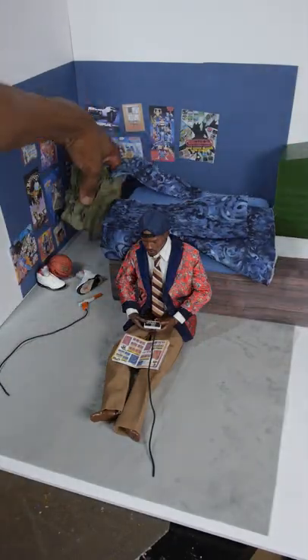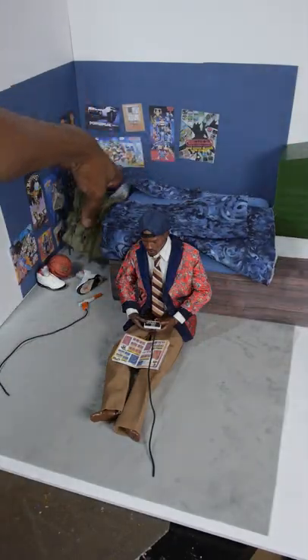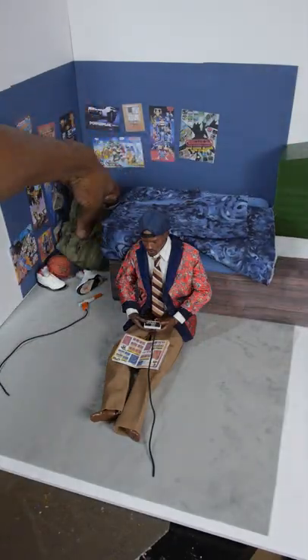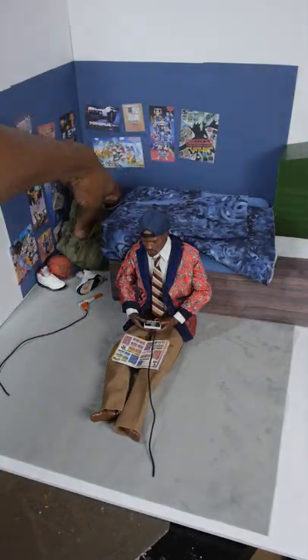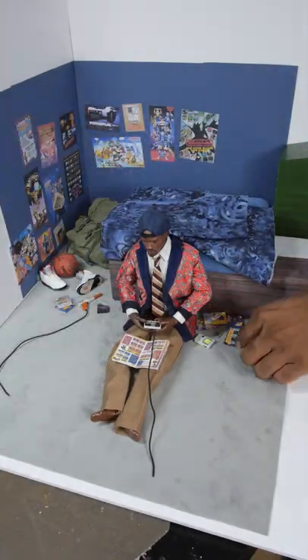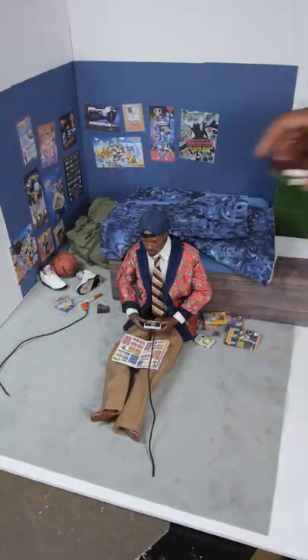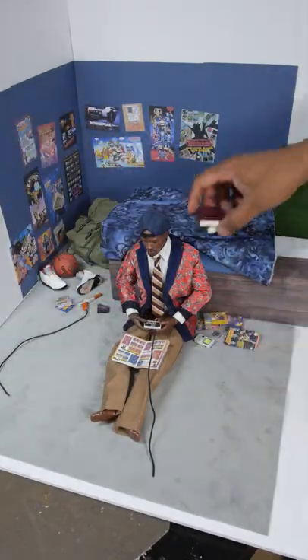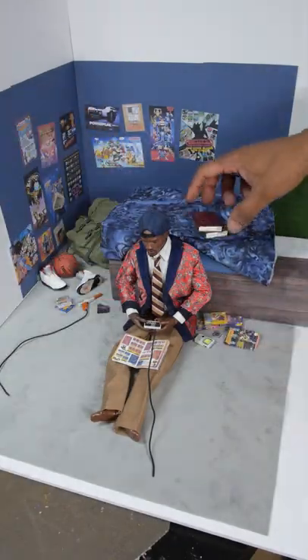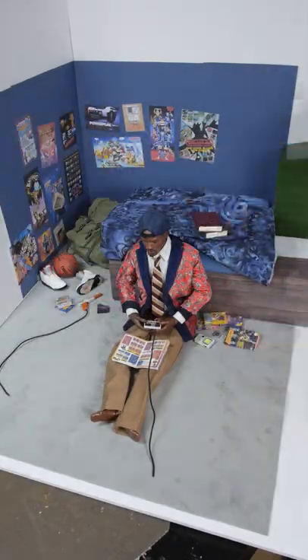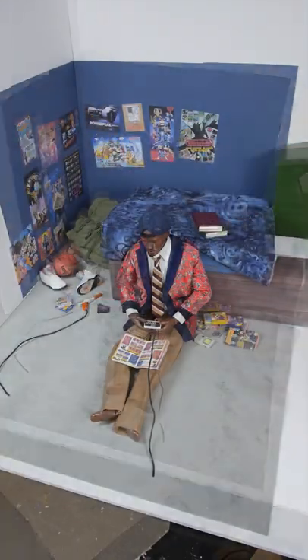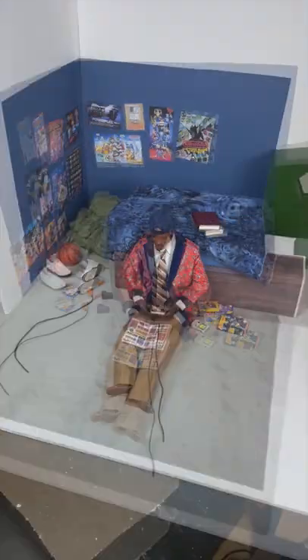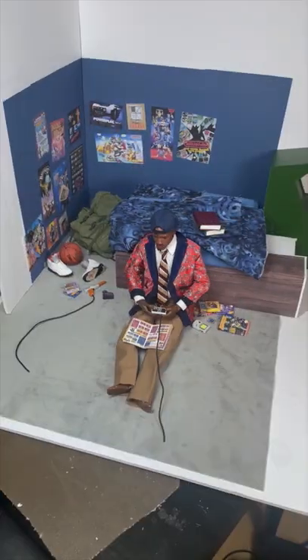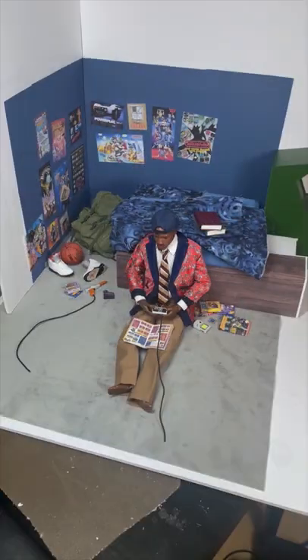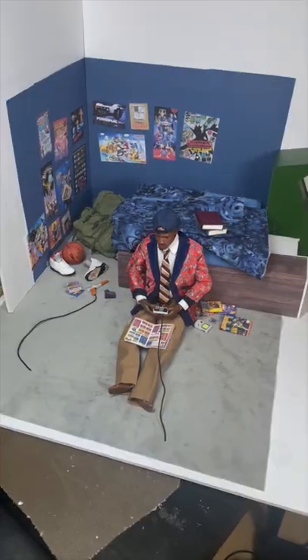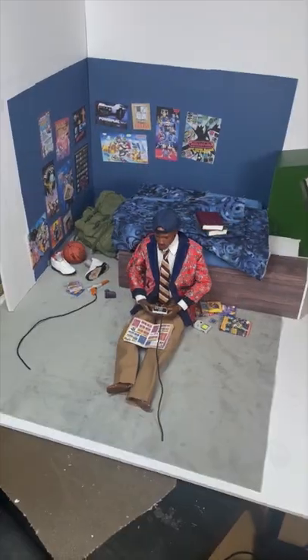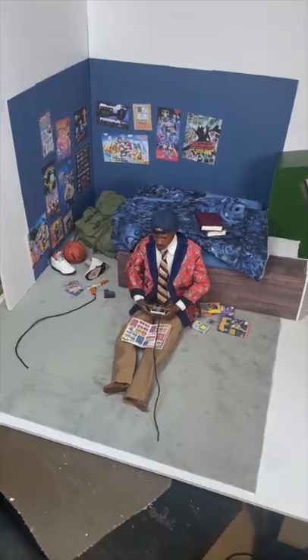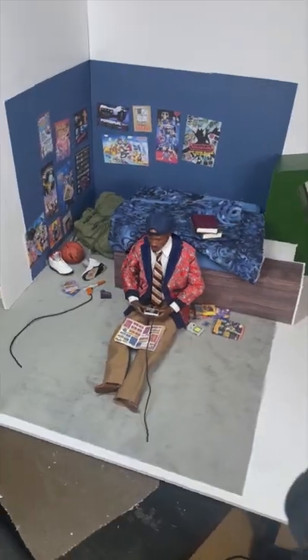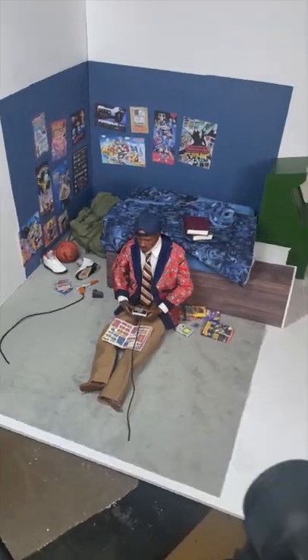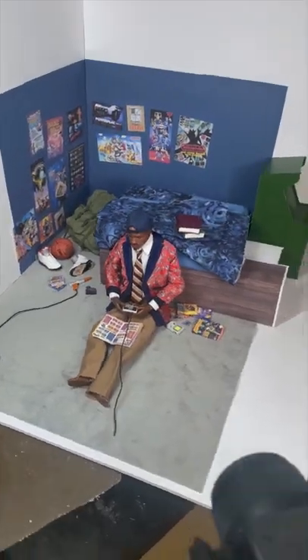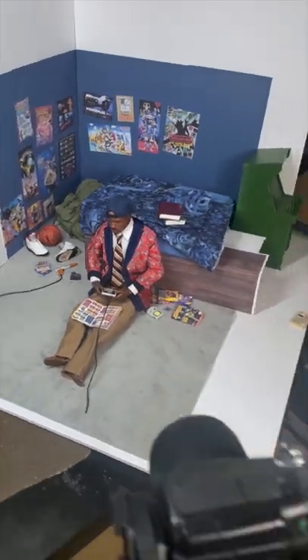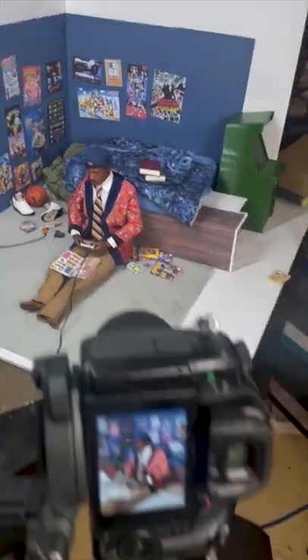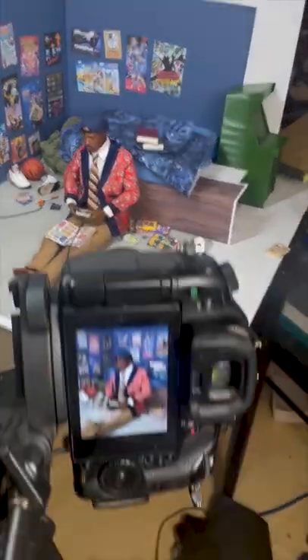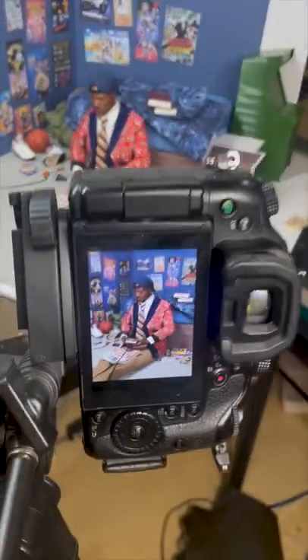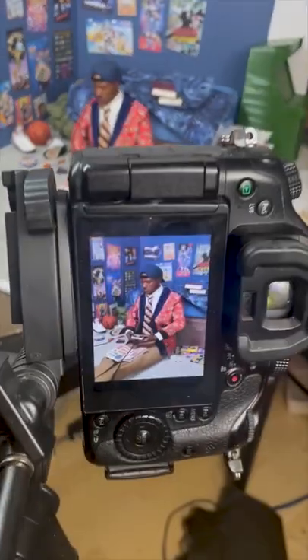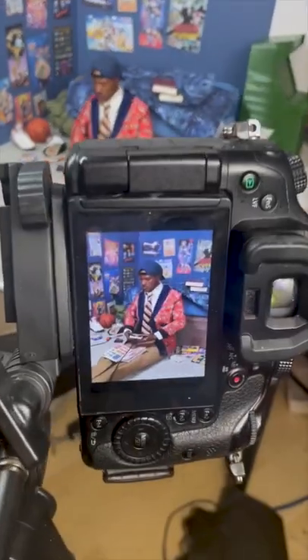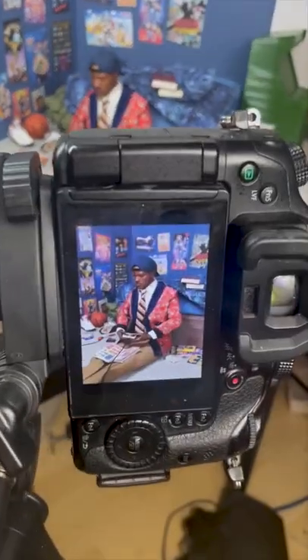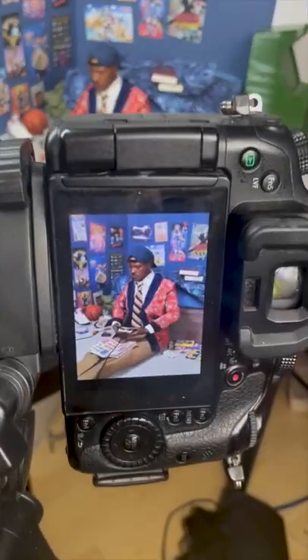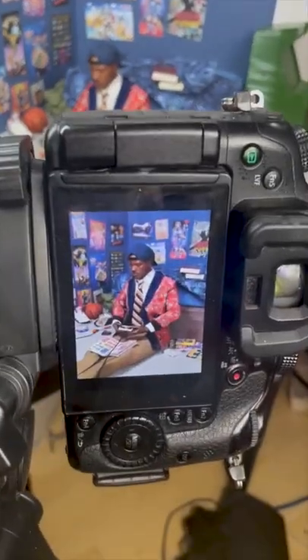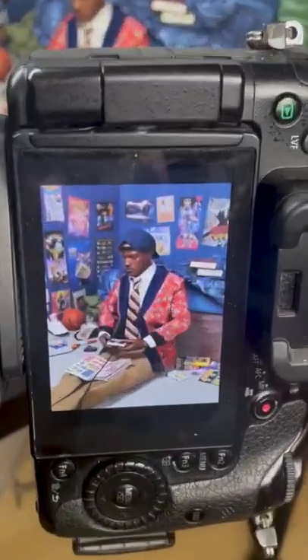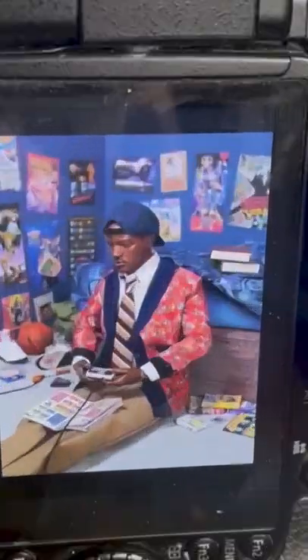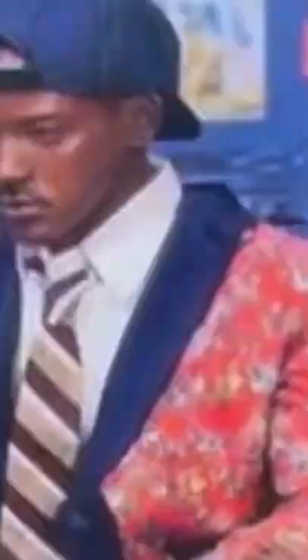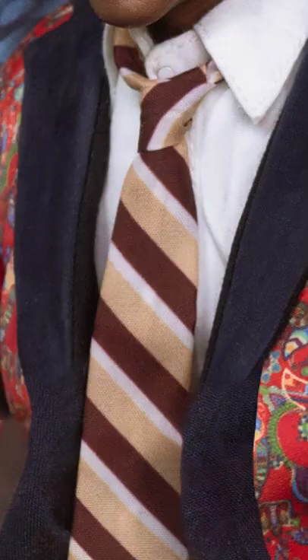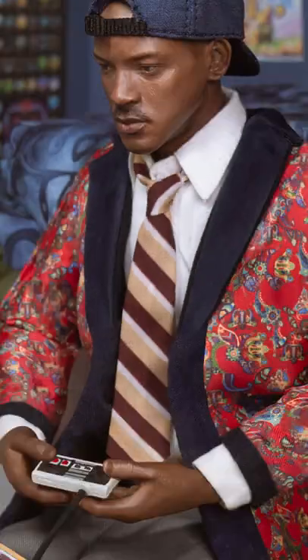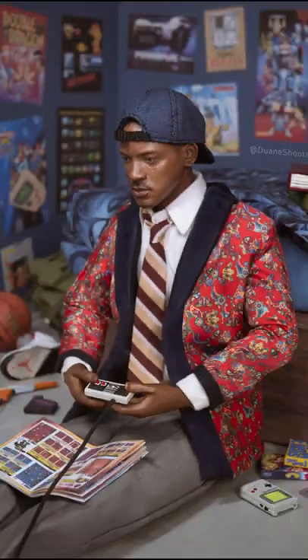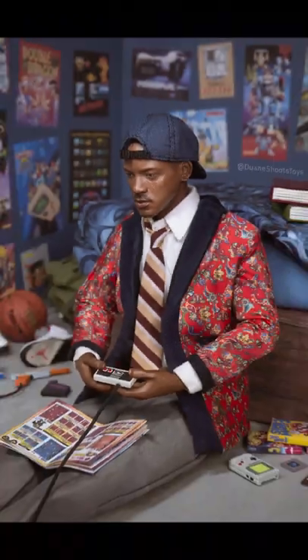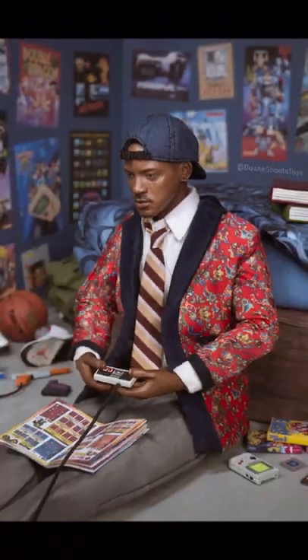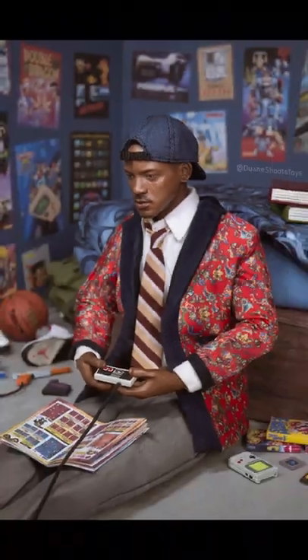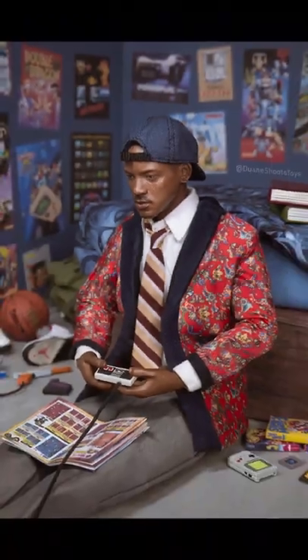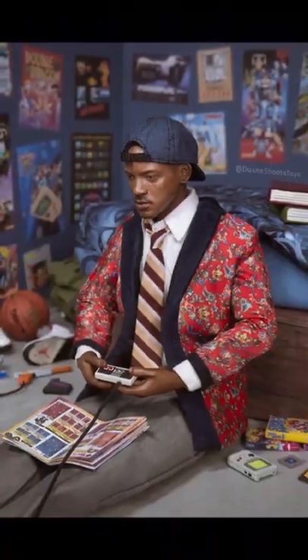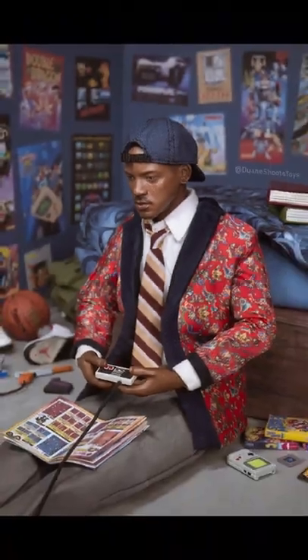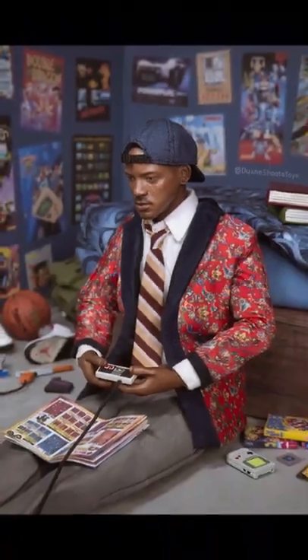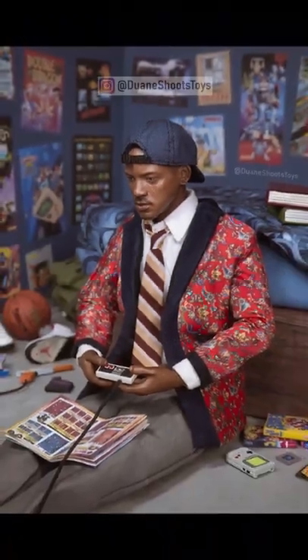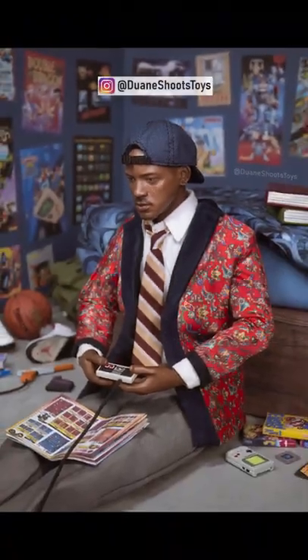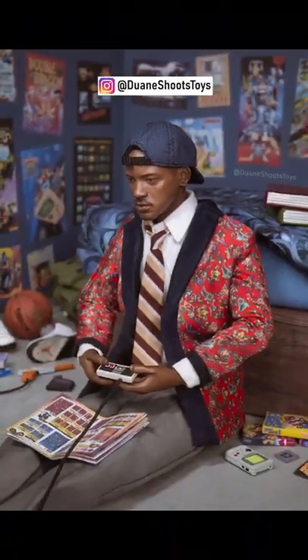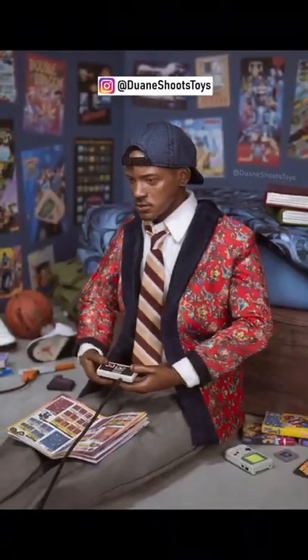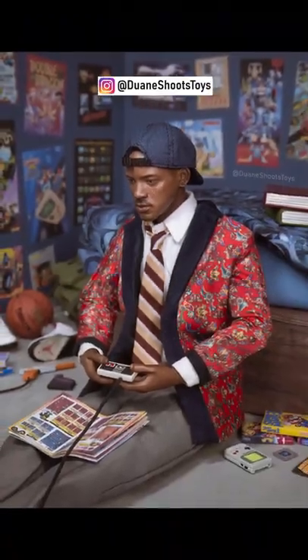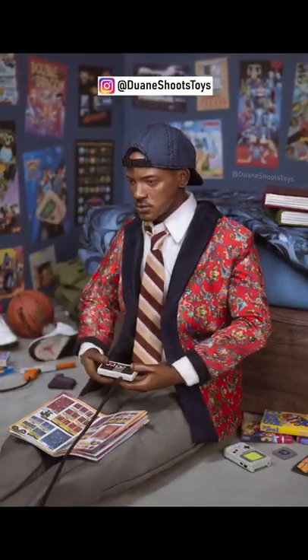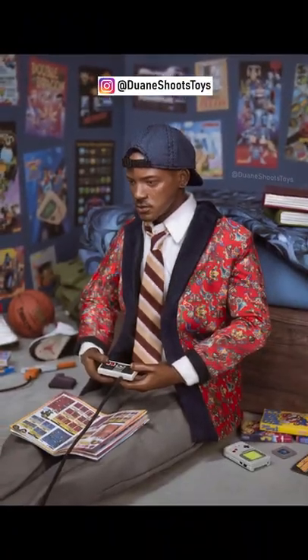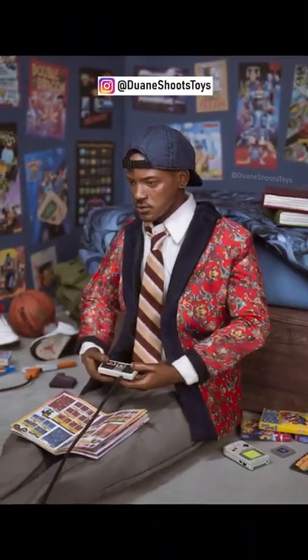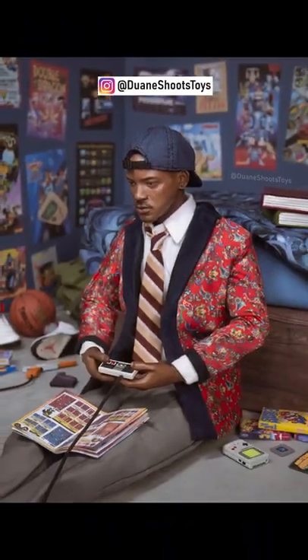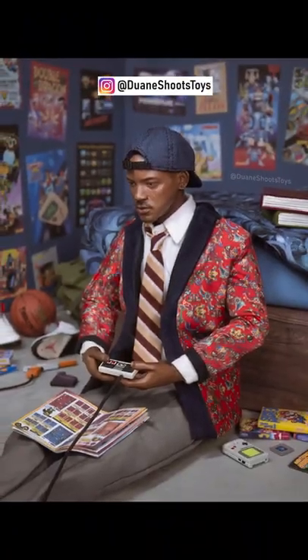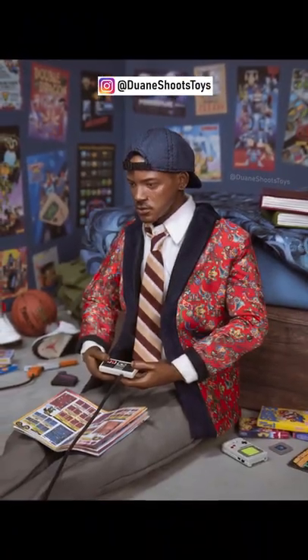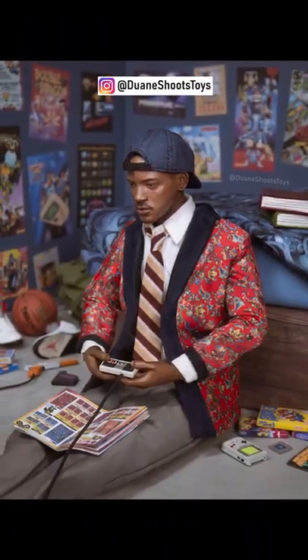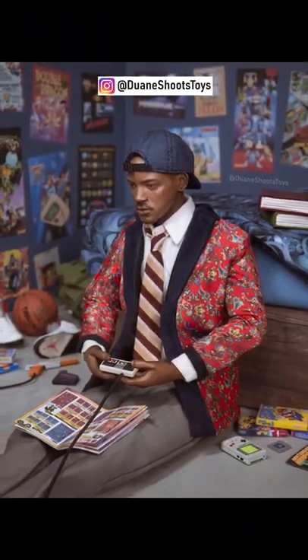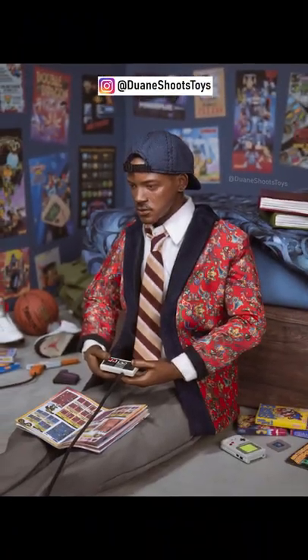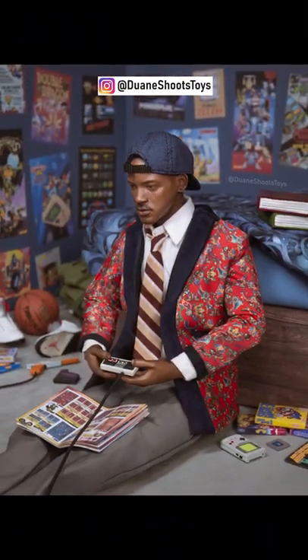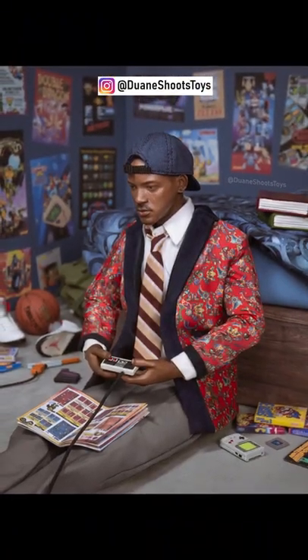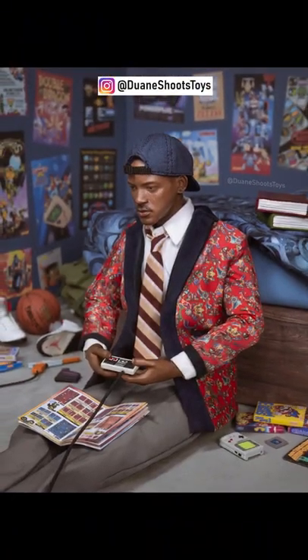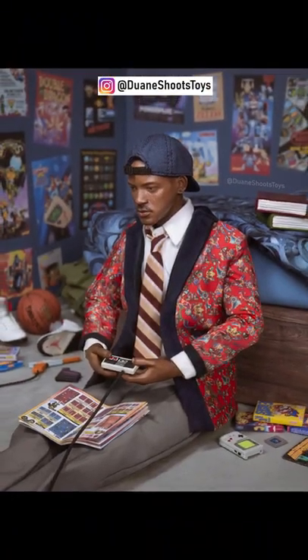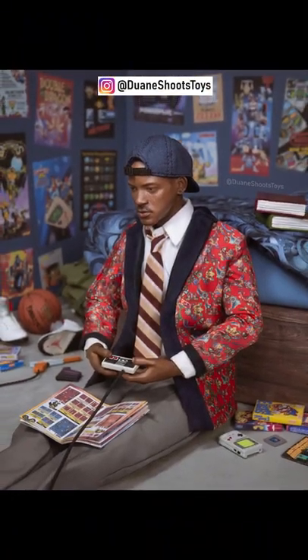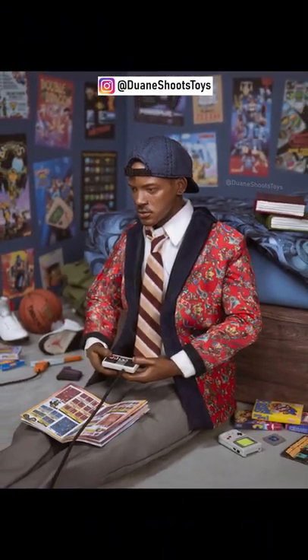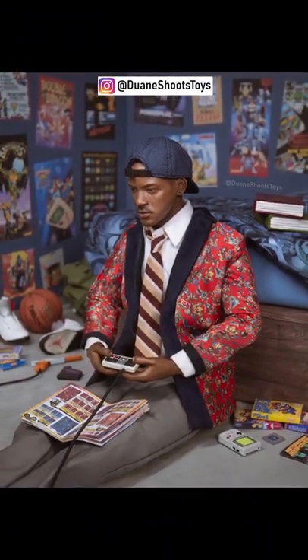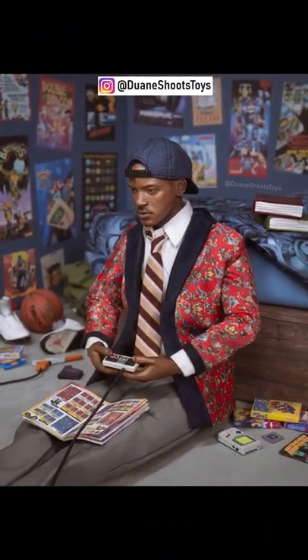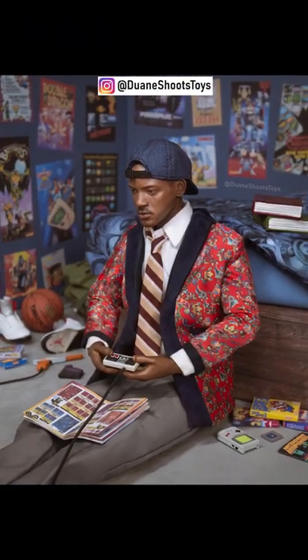Once everything's in place, I'll take a photo with my camera to end up with this. You can check out the final shot on my account, Dwayne Shoots Toys.